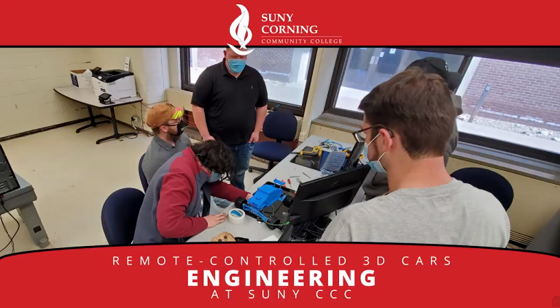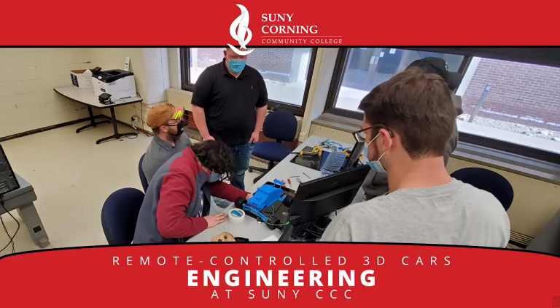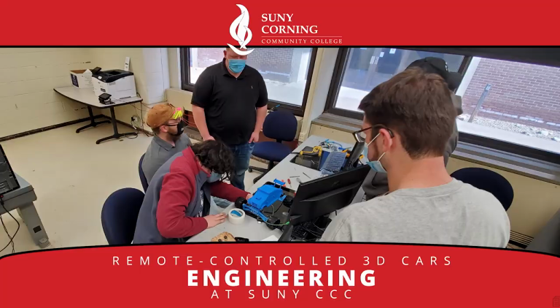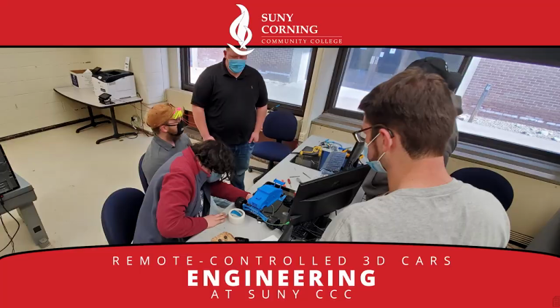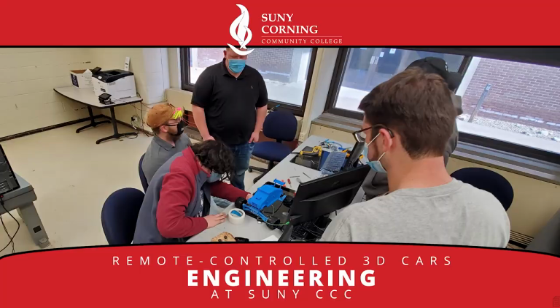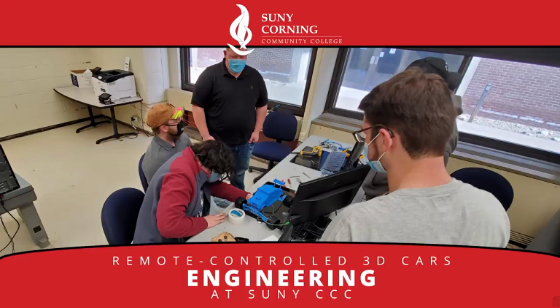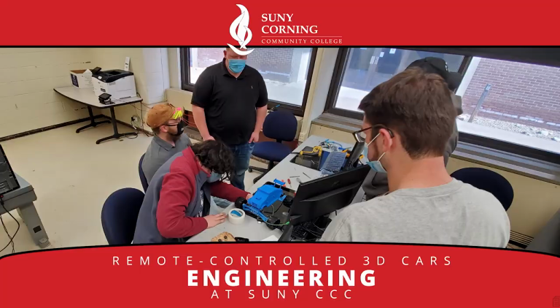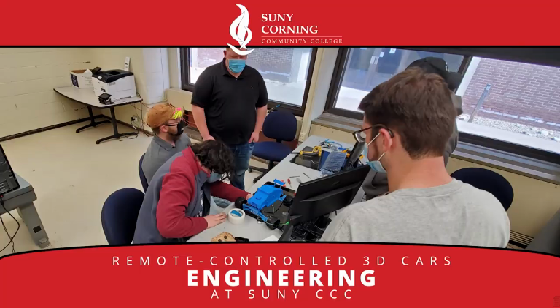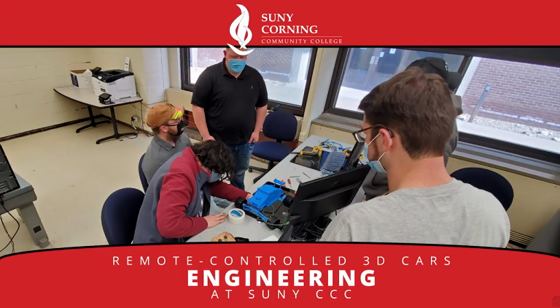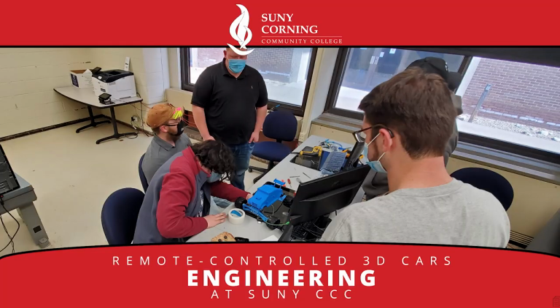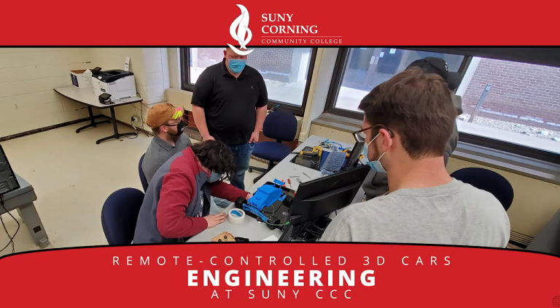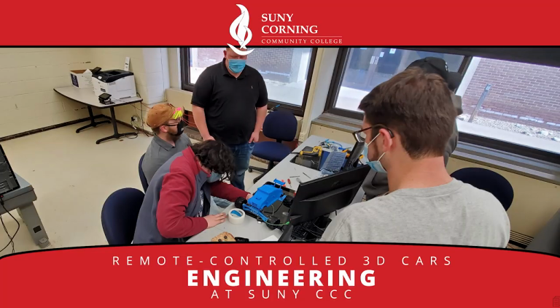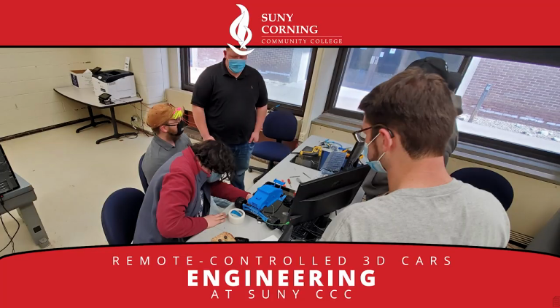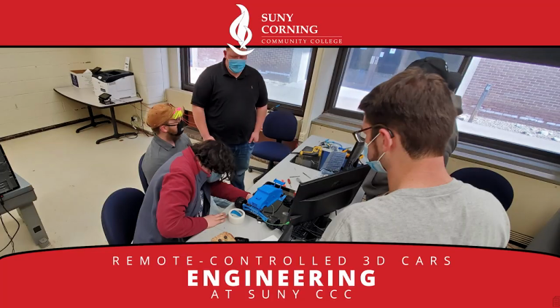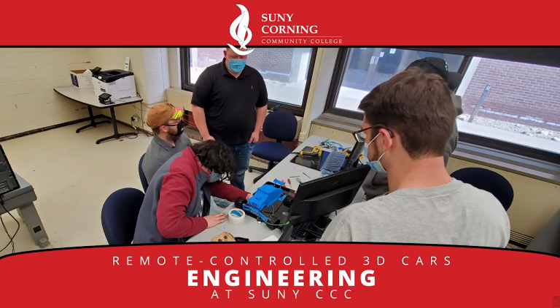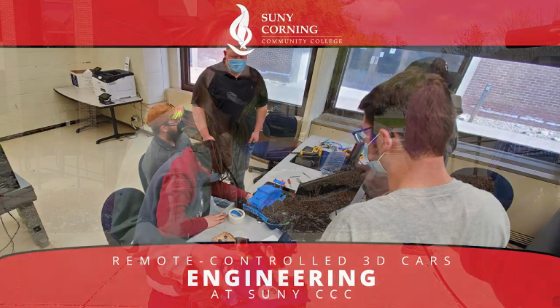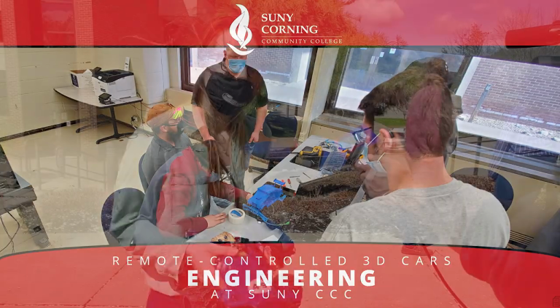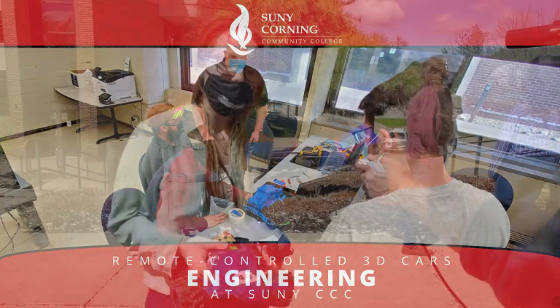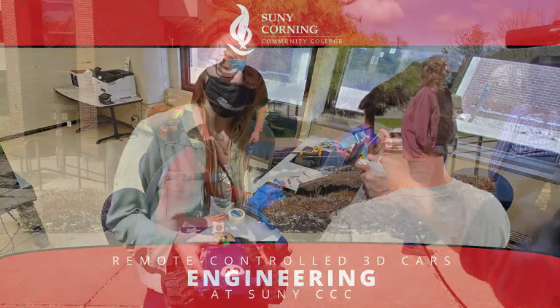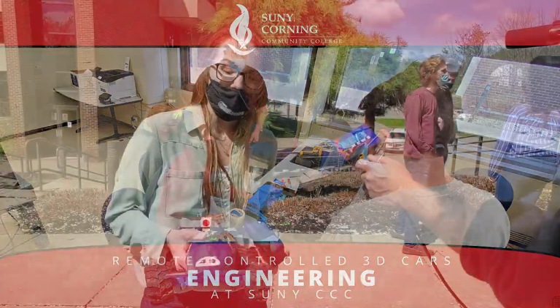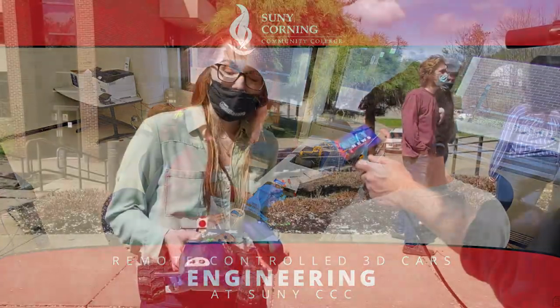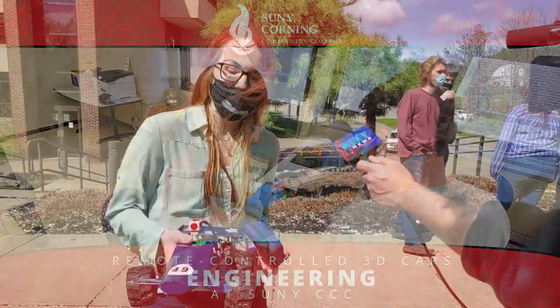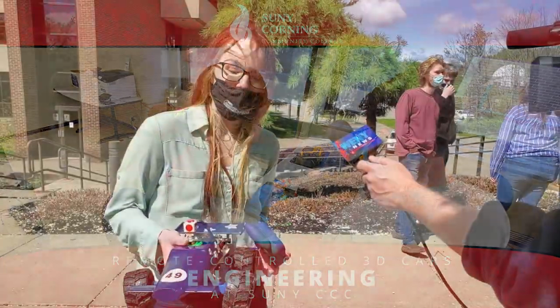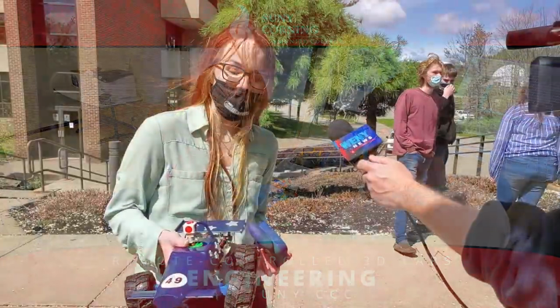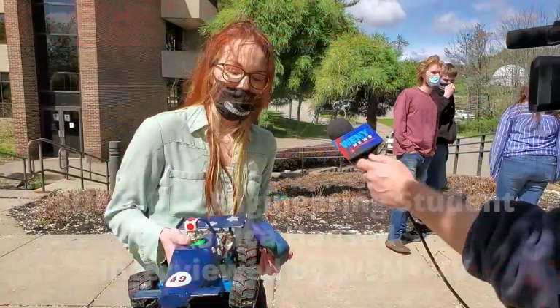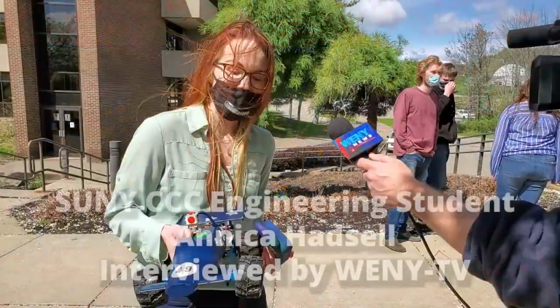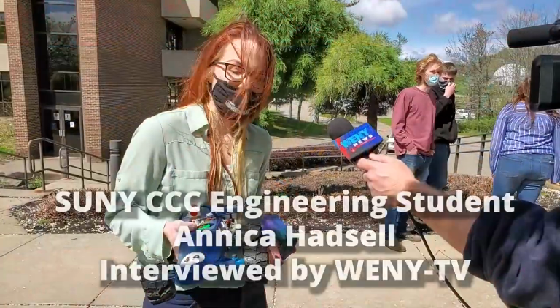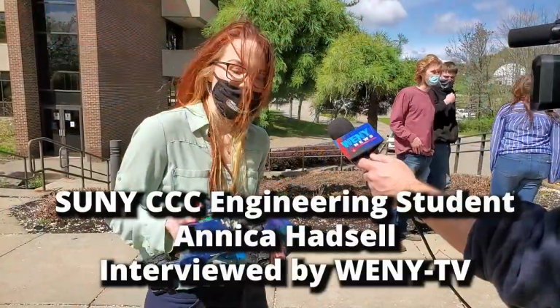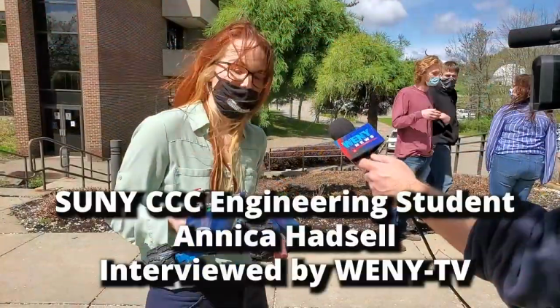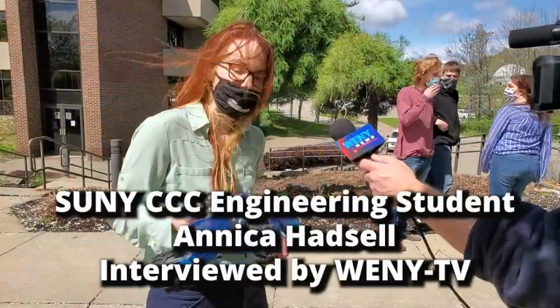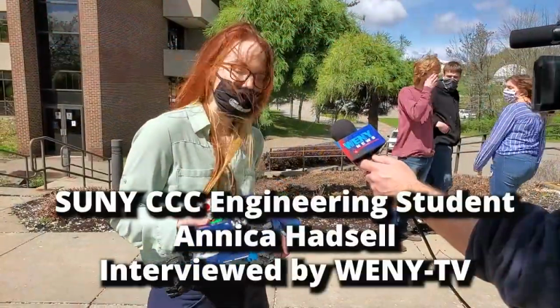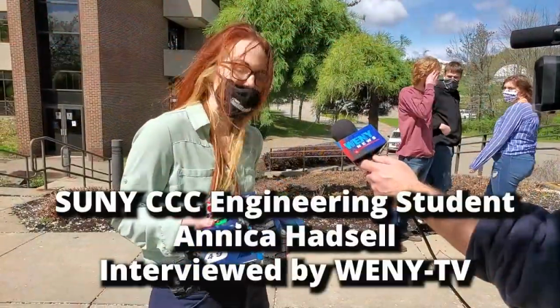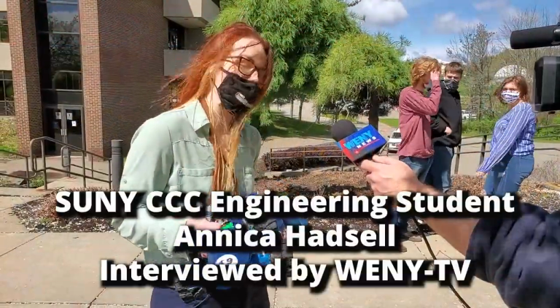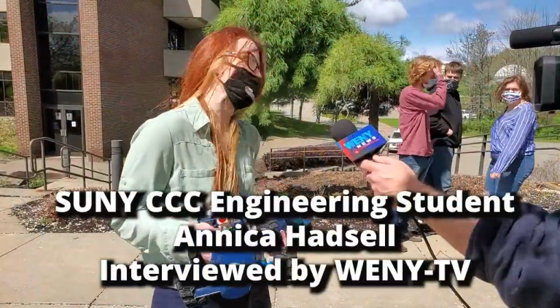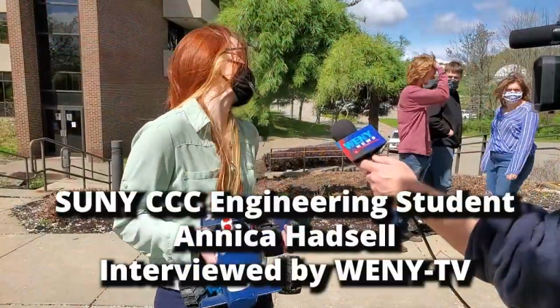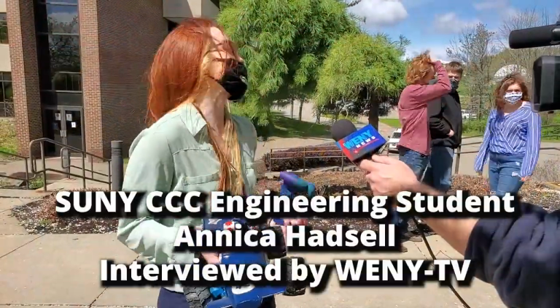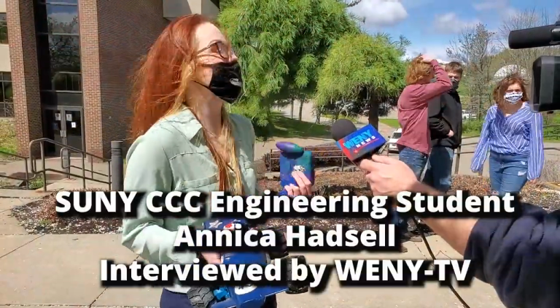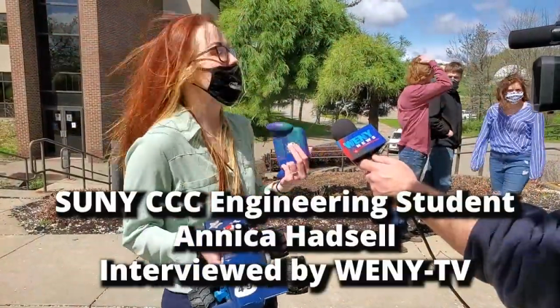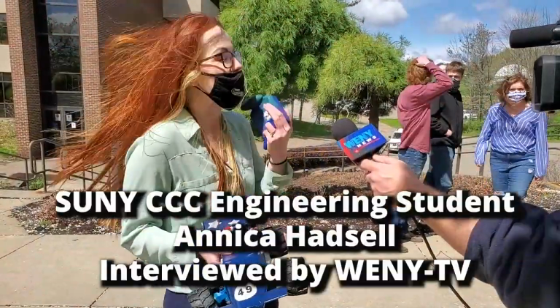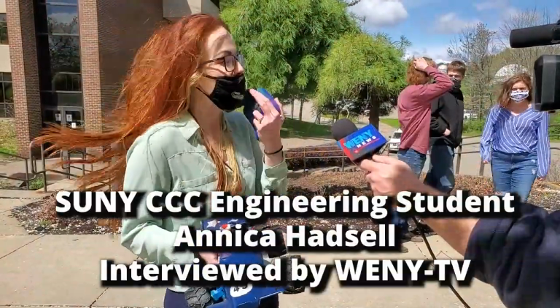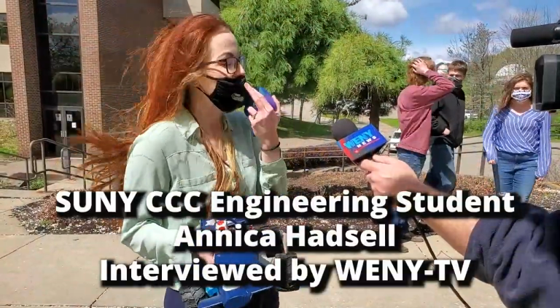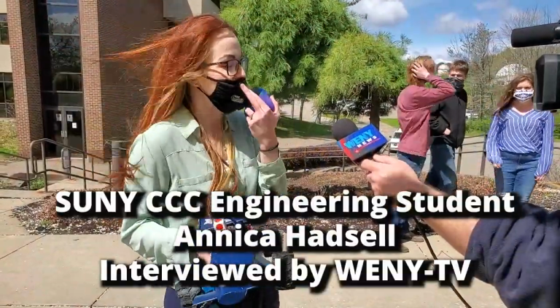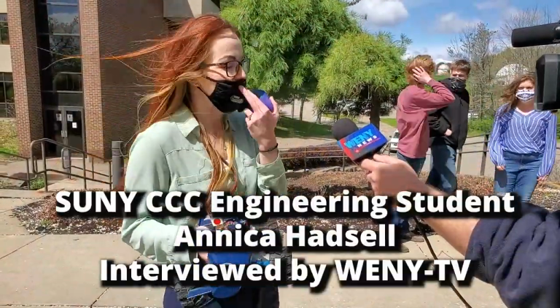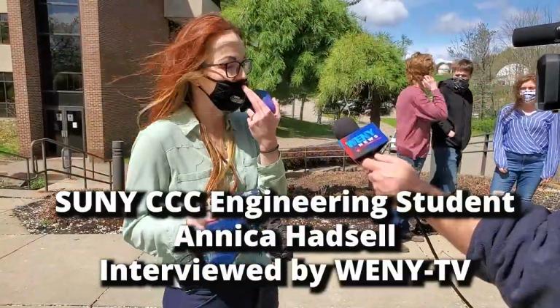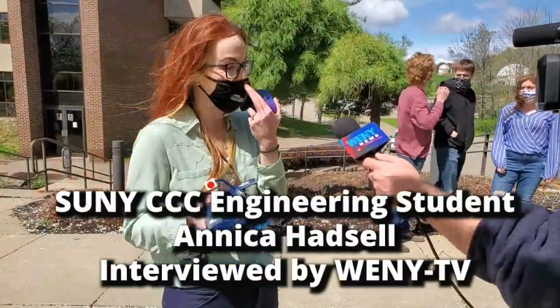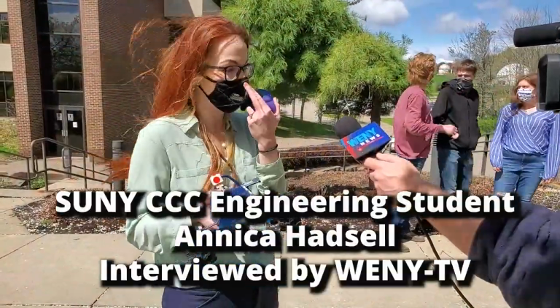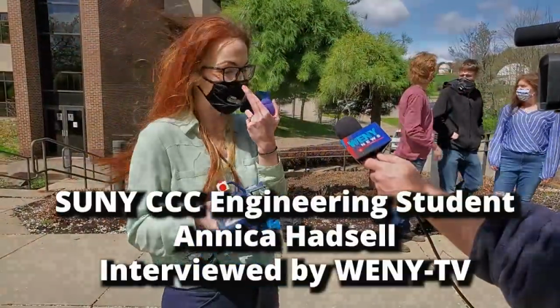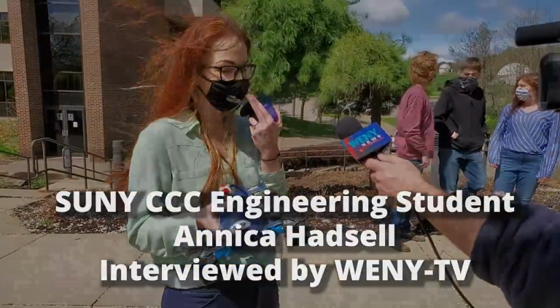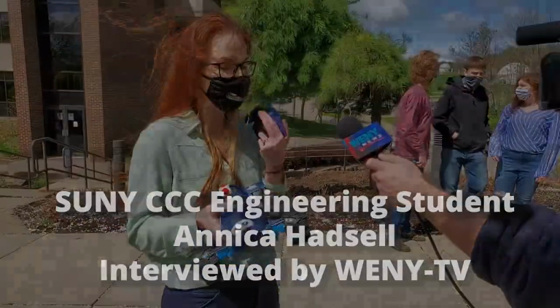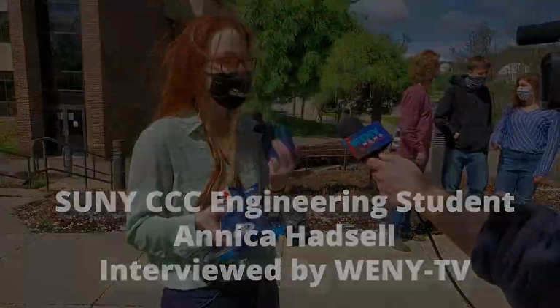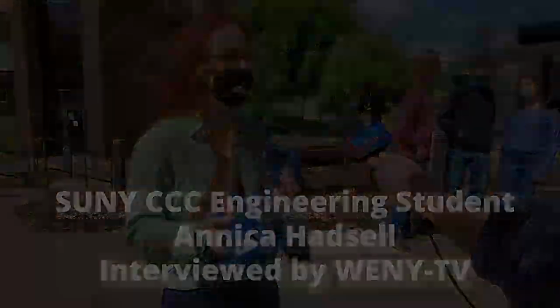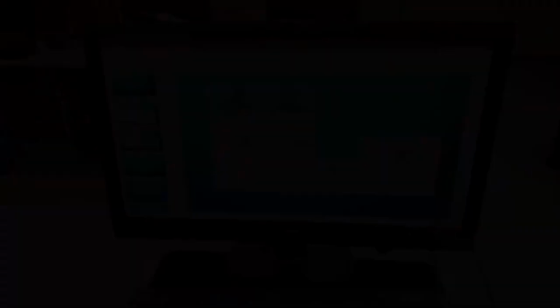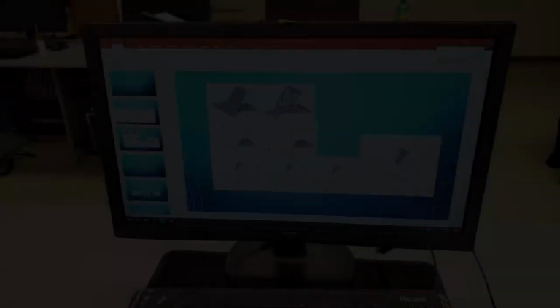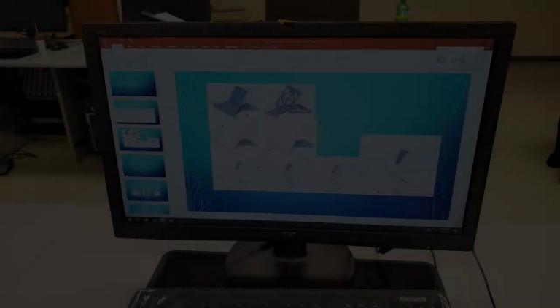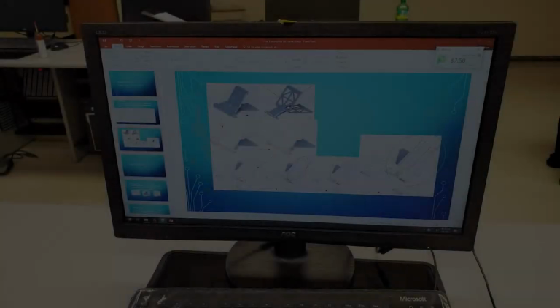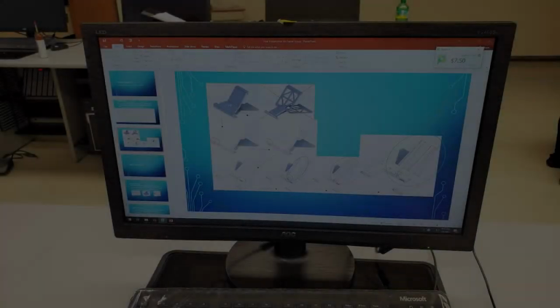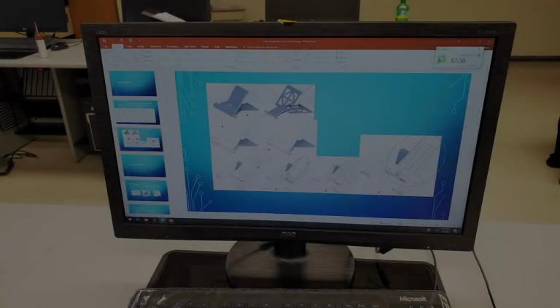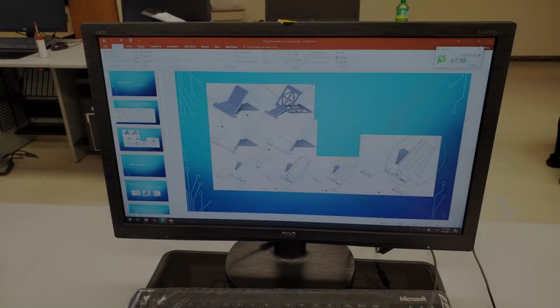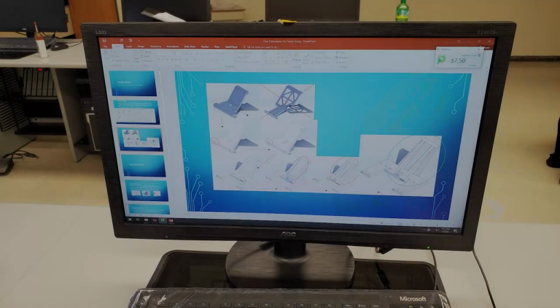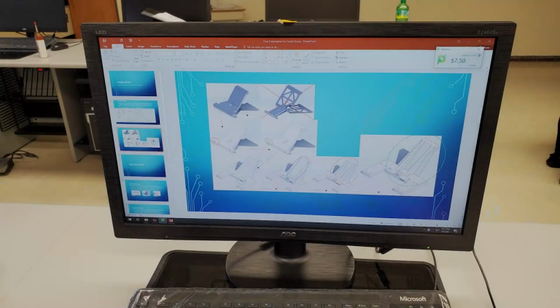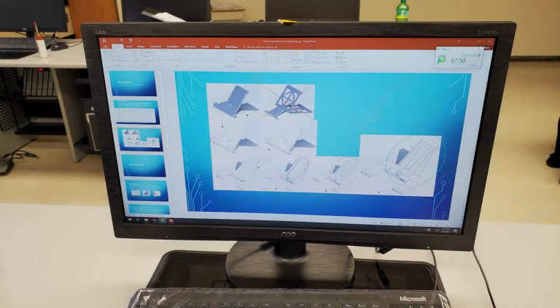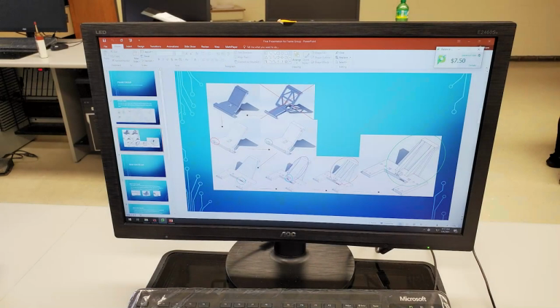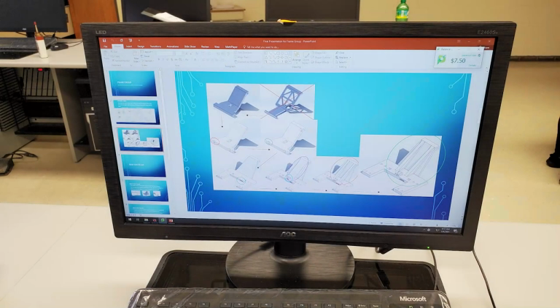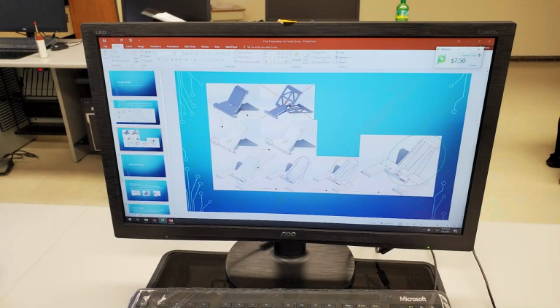What's going on today? Today we are finalizing our cars for our CAD class.